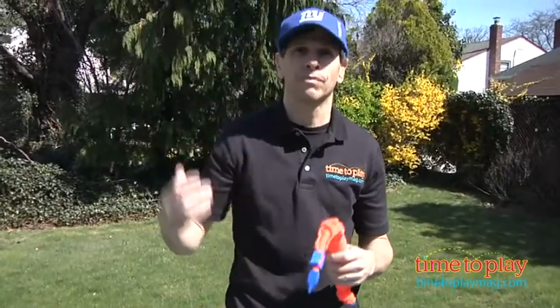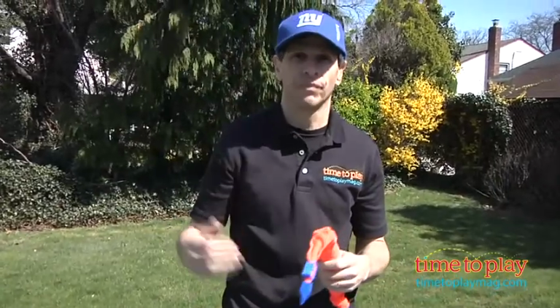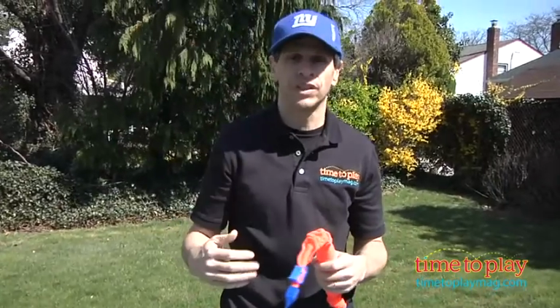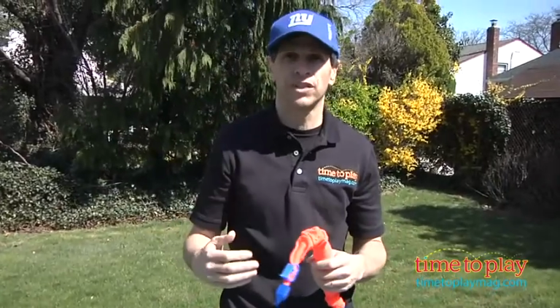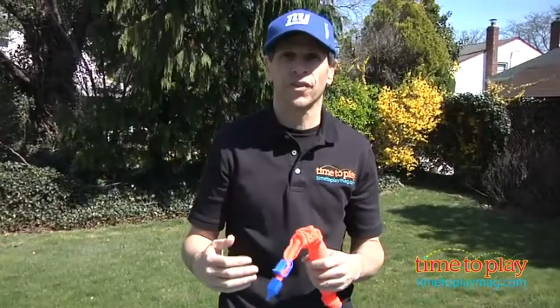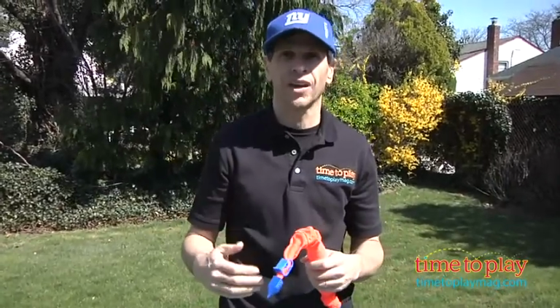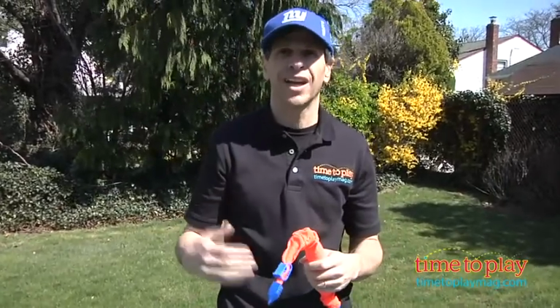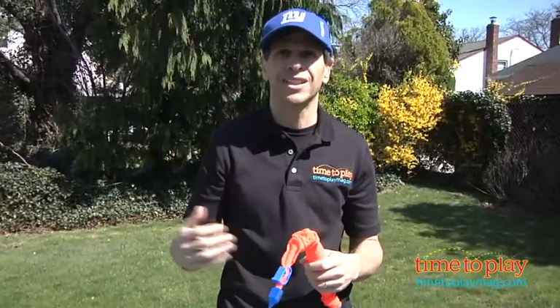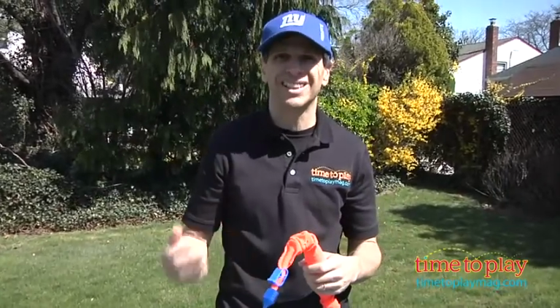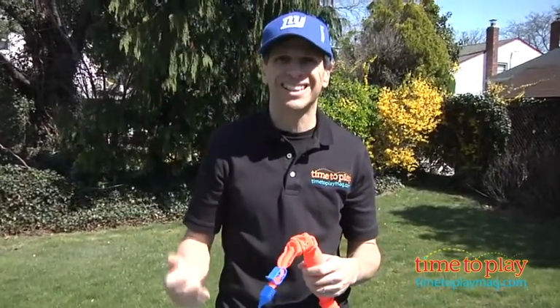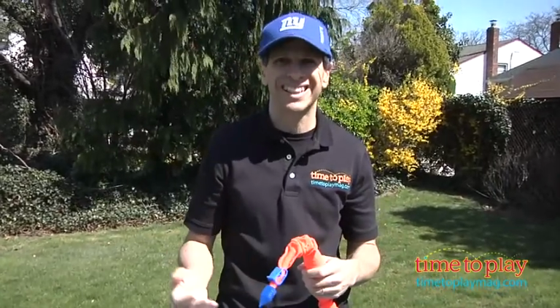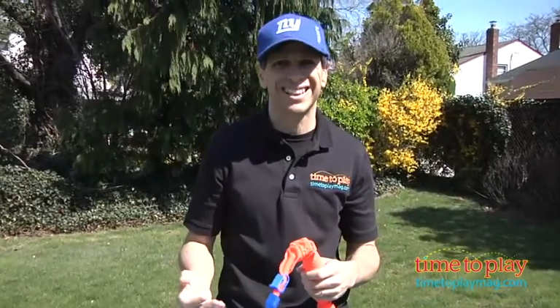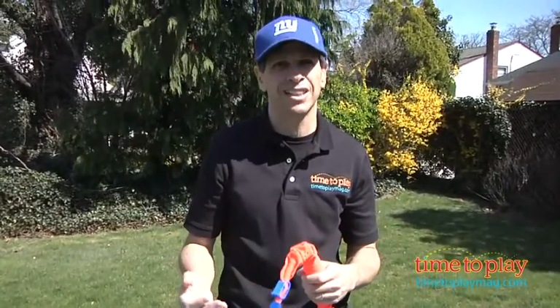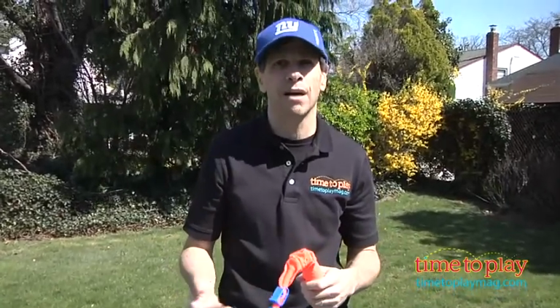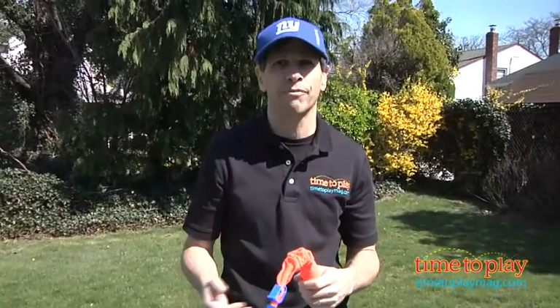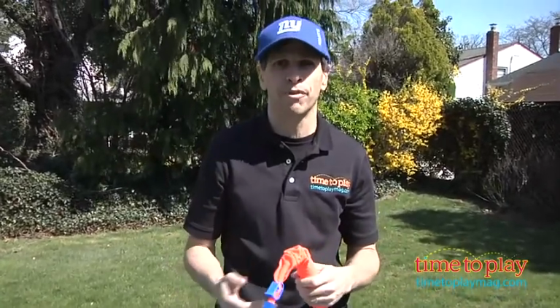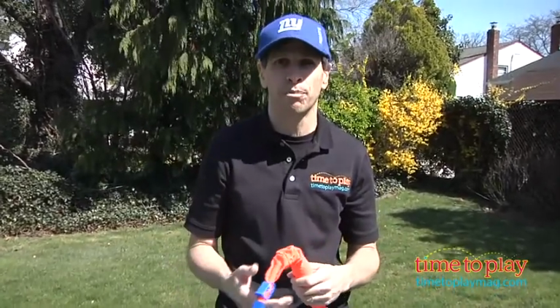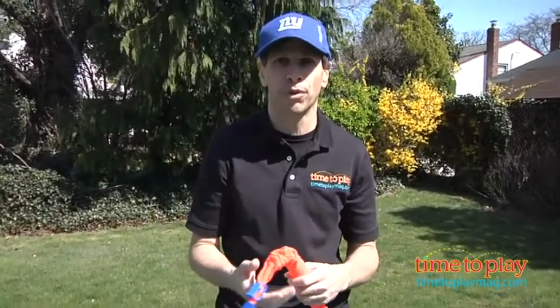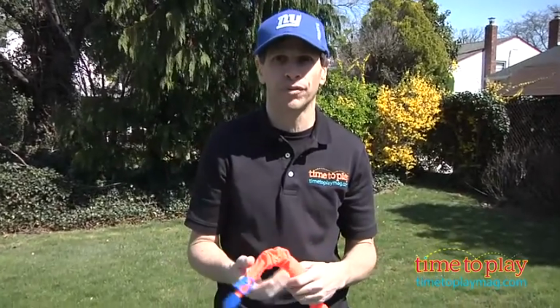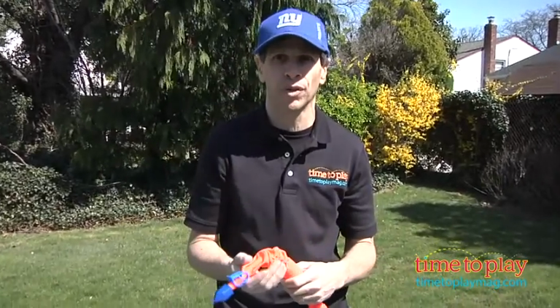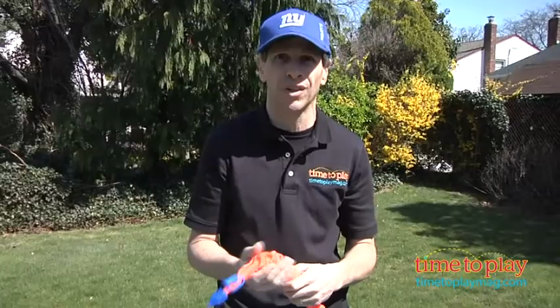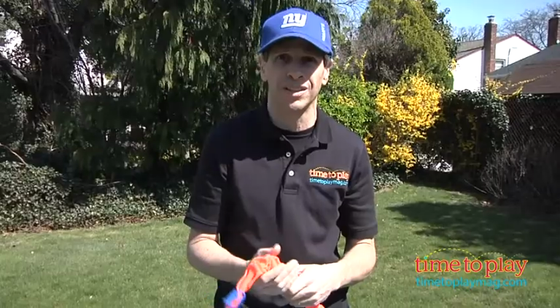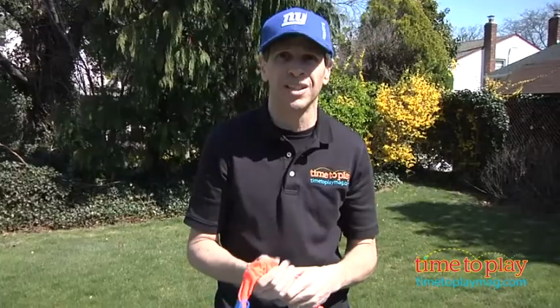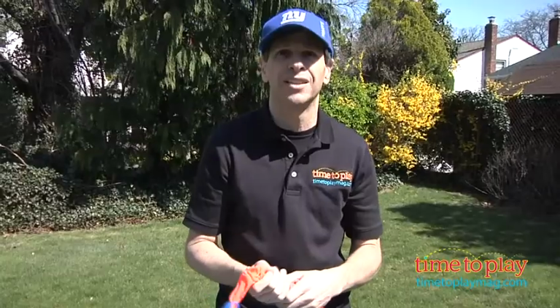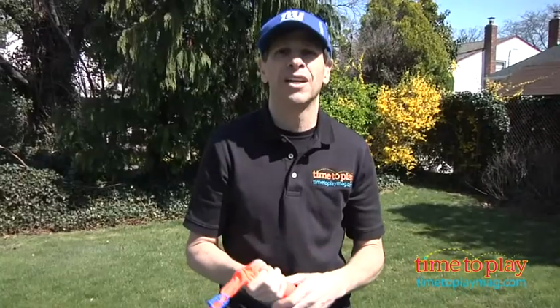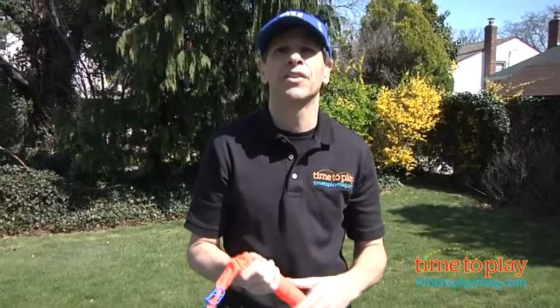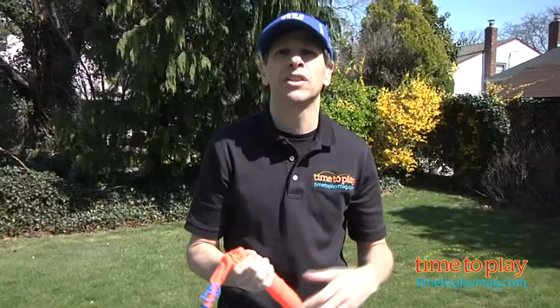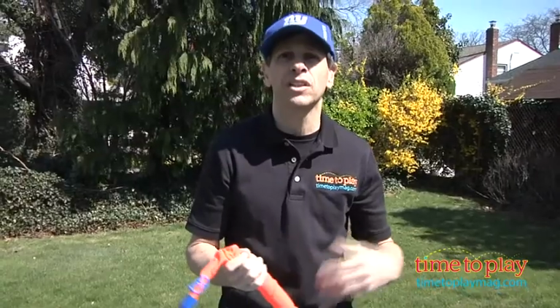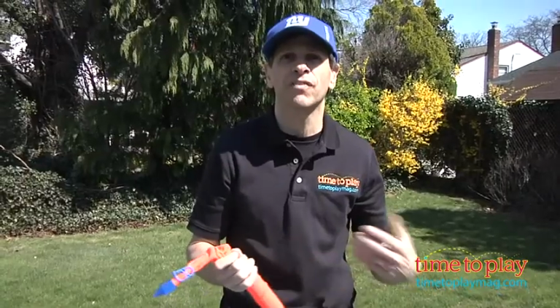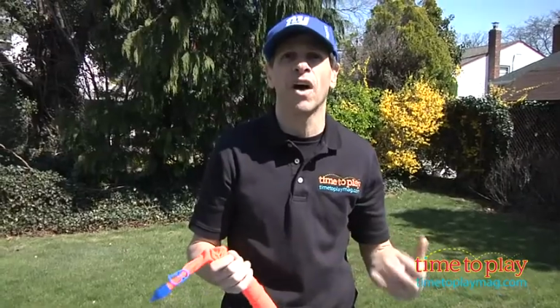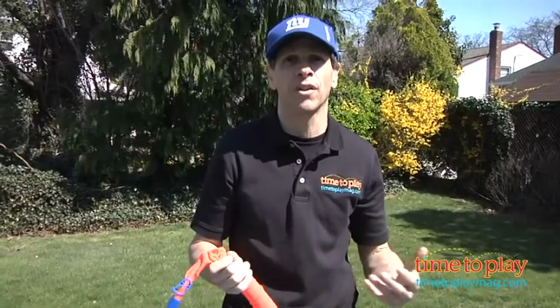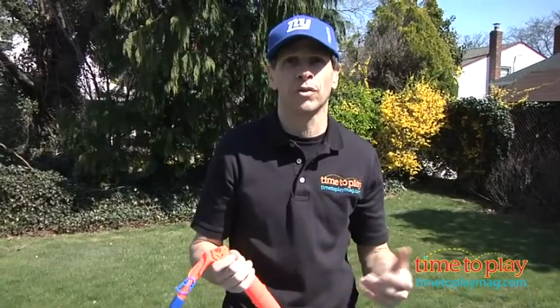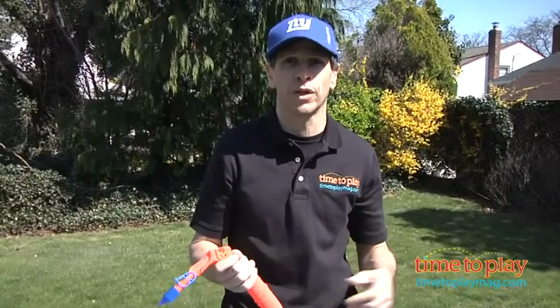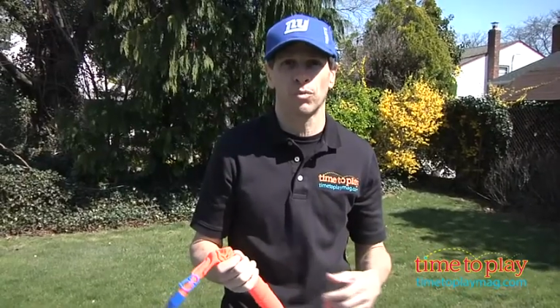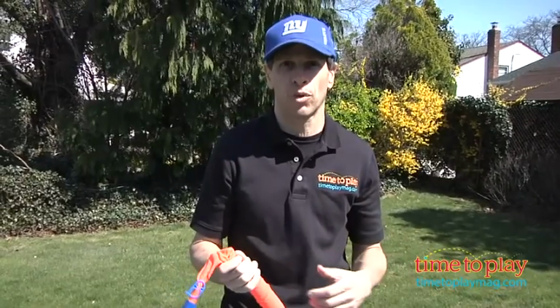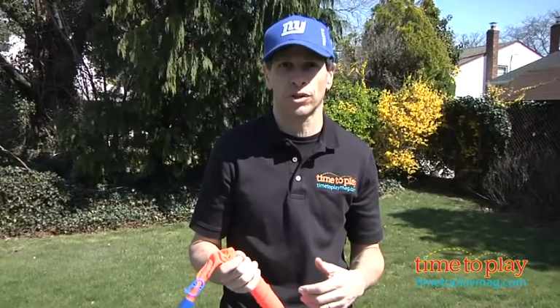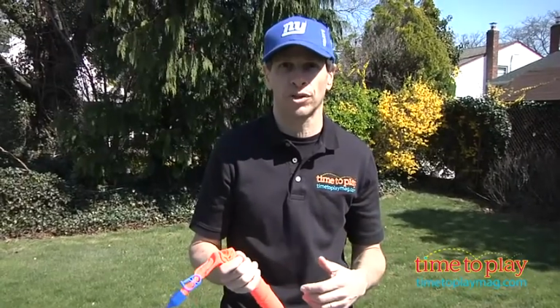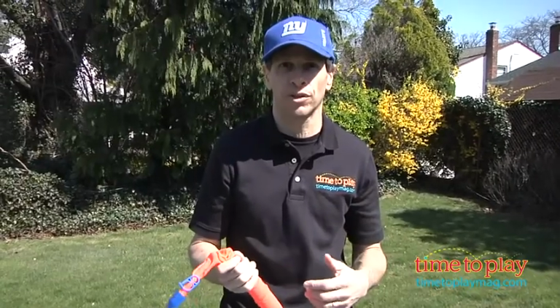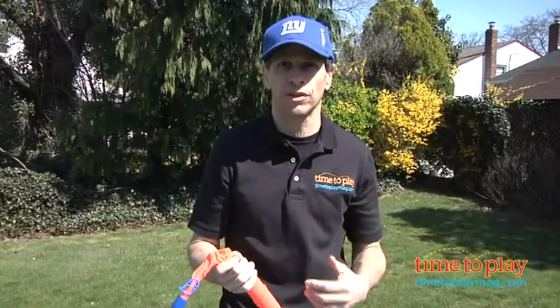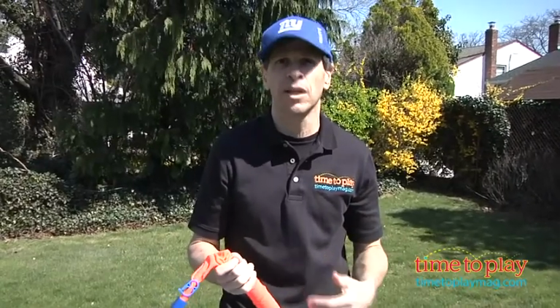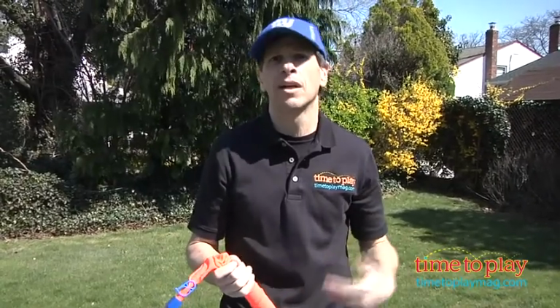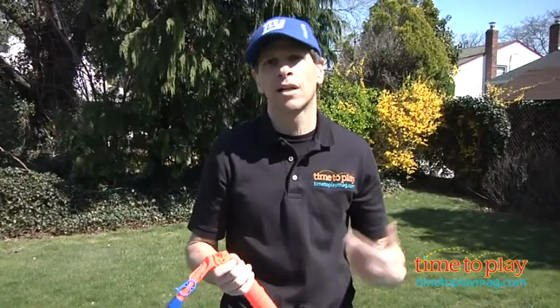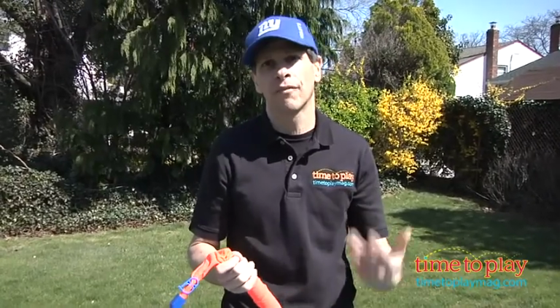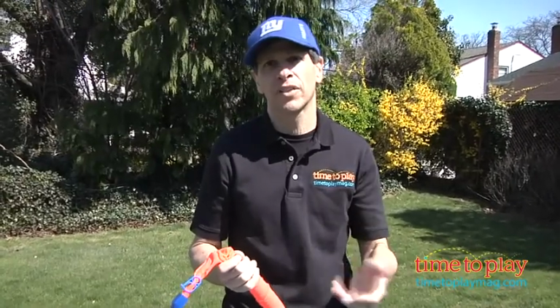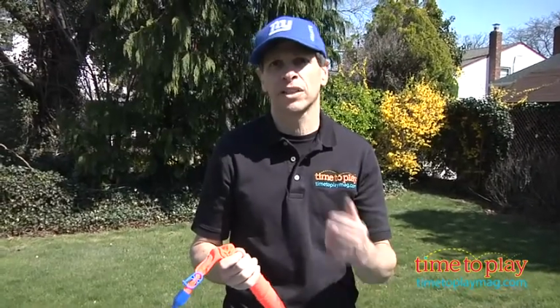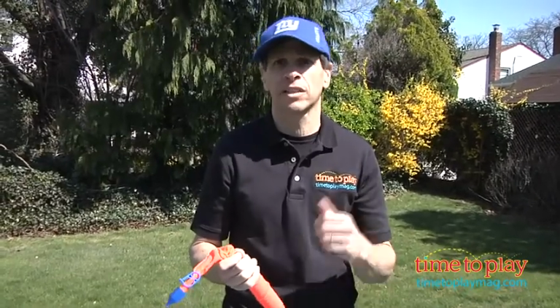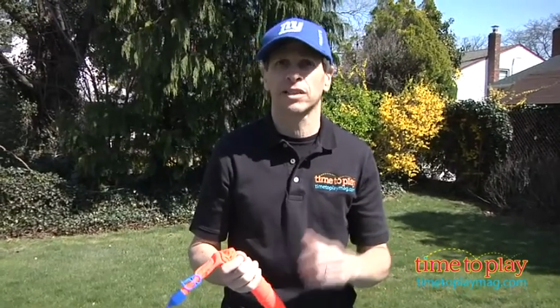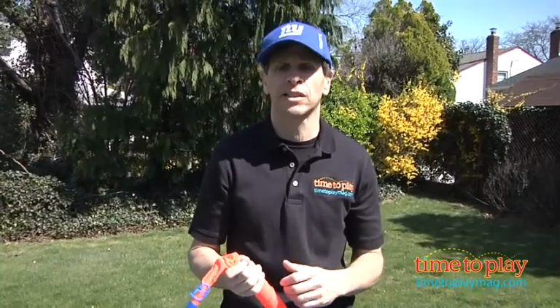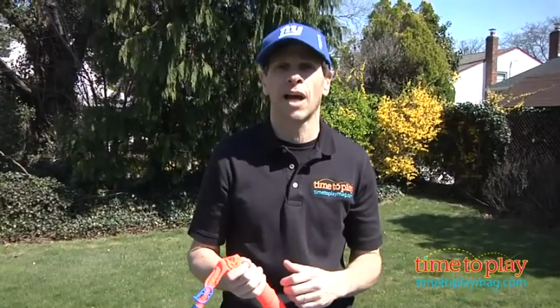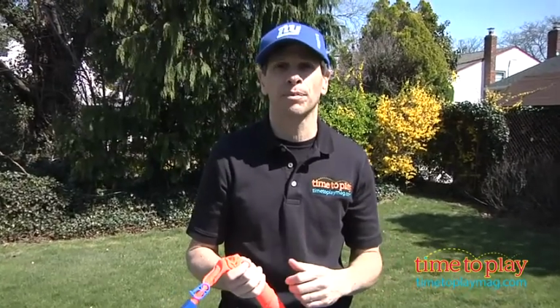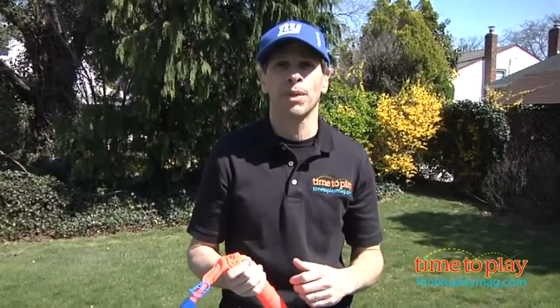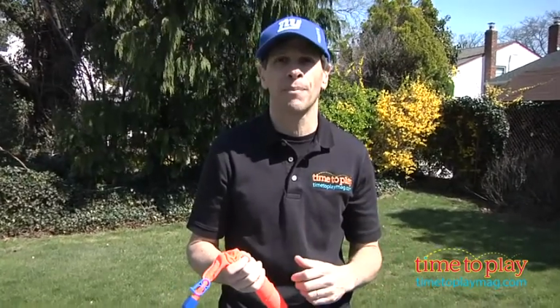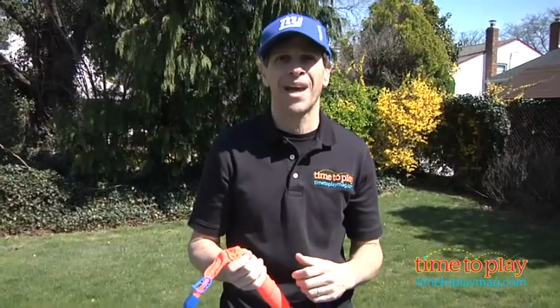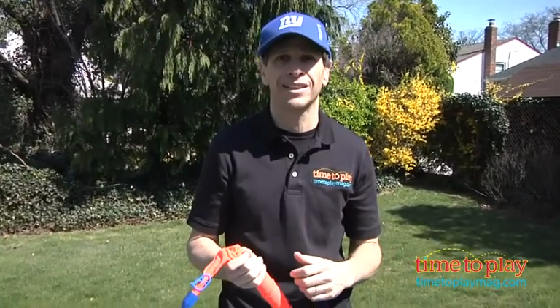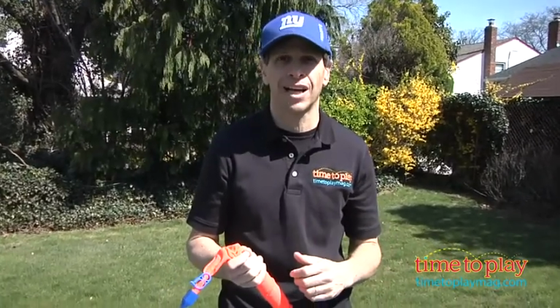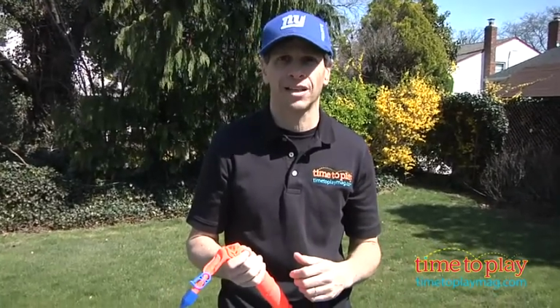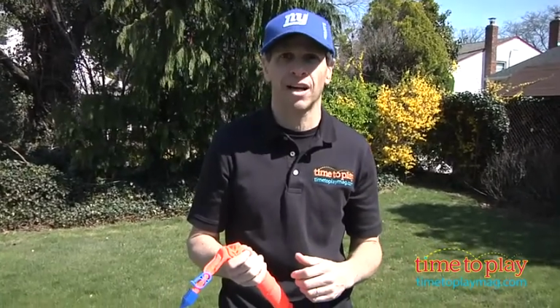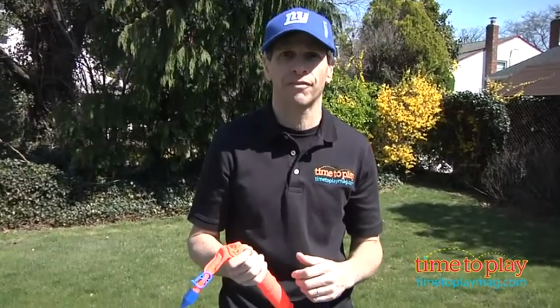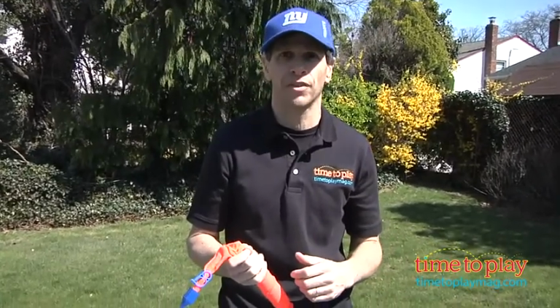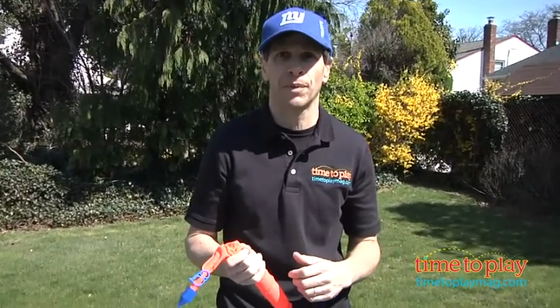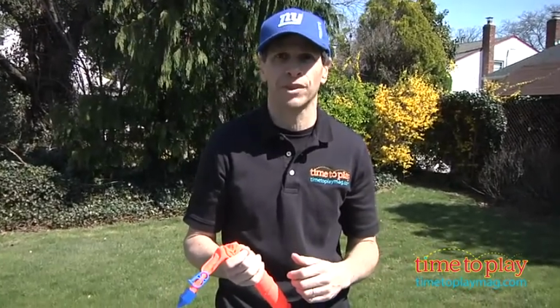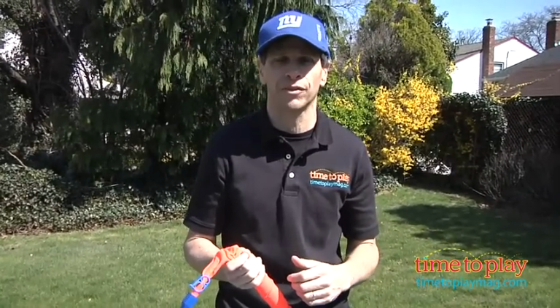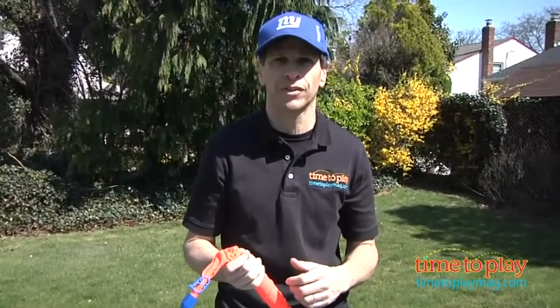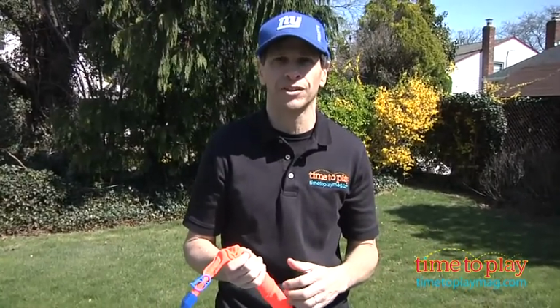This is for ages 6 and up from Poof Toys. Now if you're looking for other great water toys, come visit us at TimeToPlayMag.com for the best reviews.